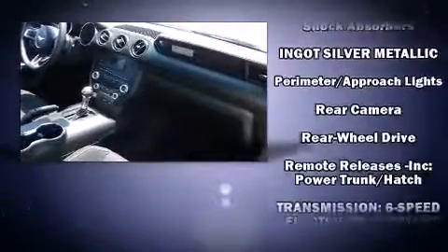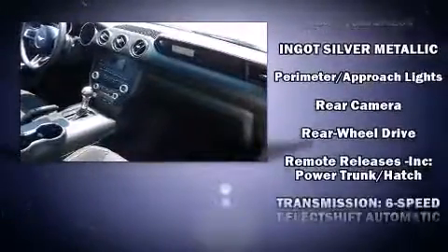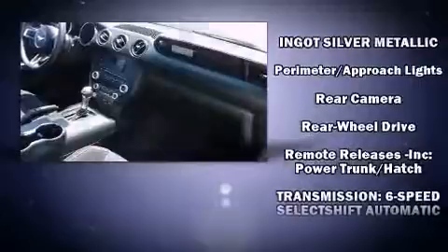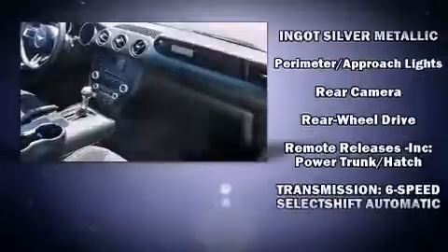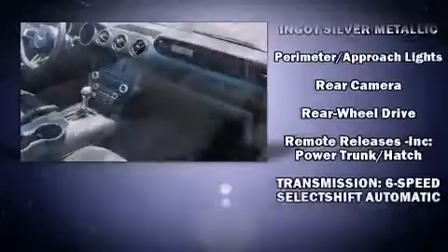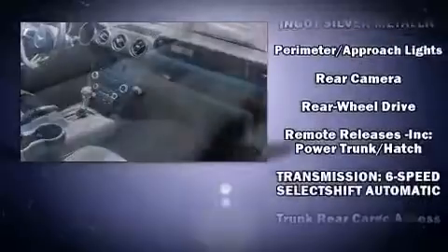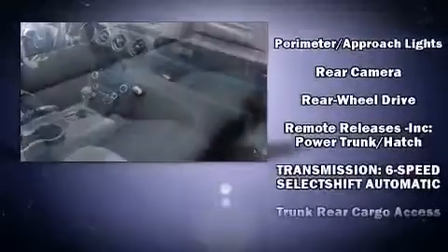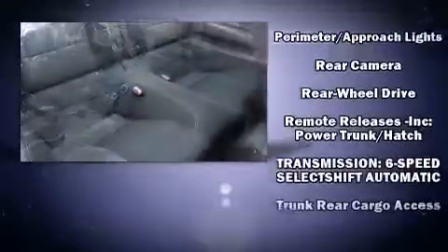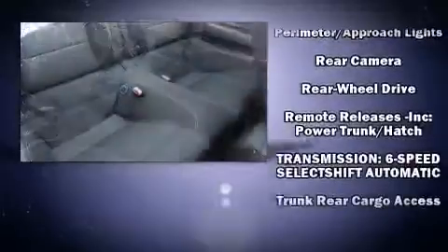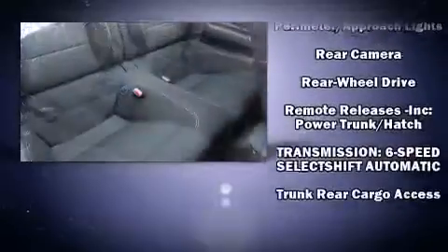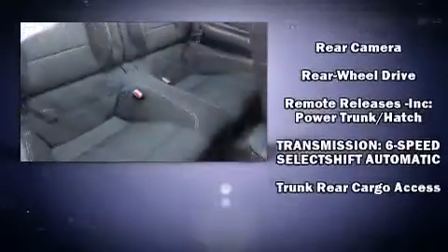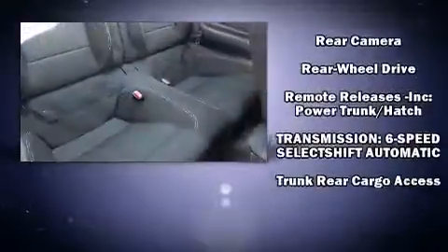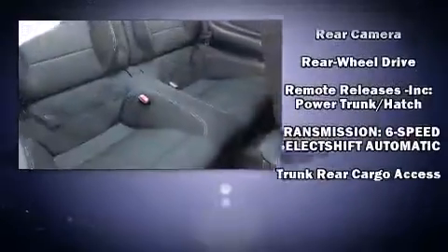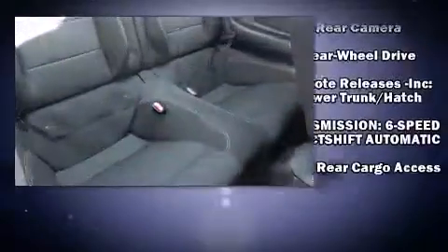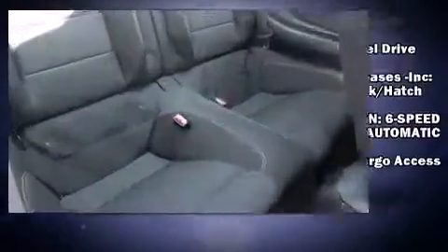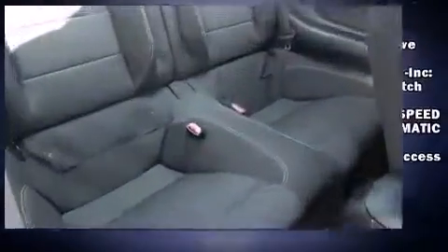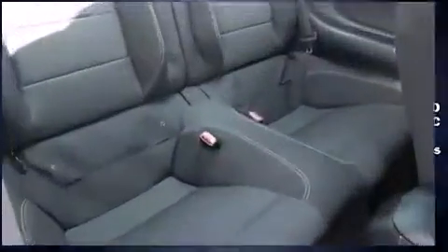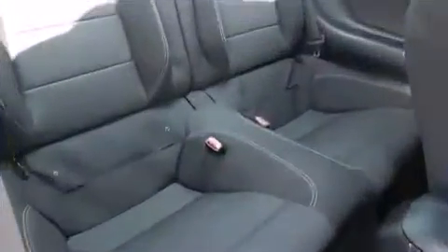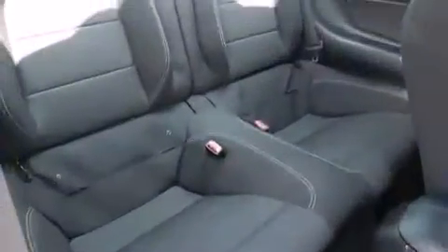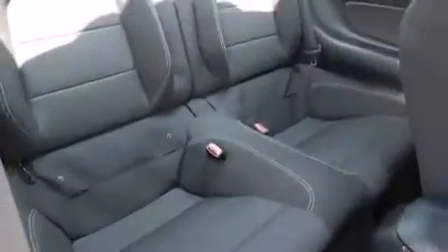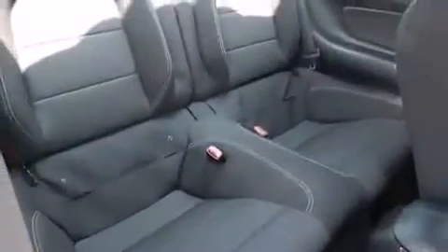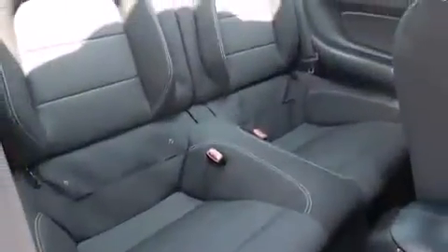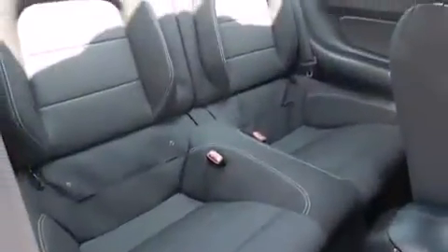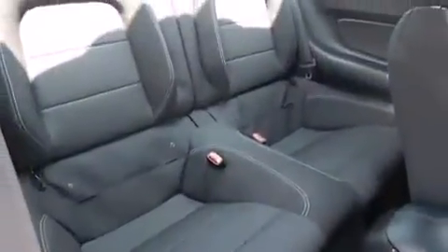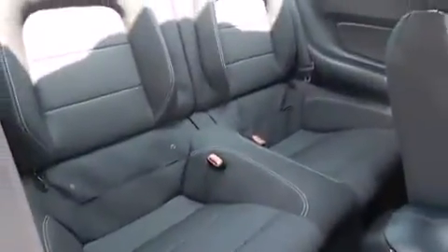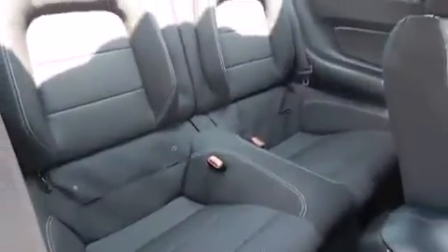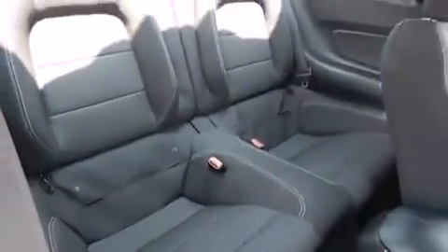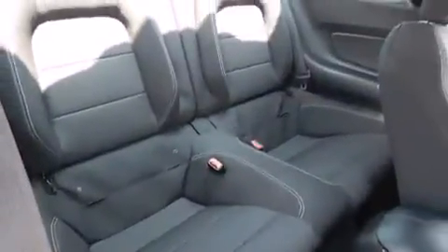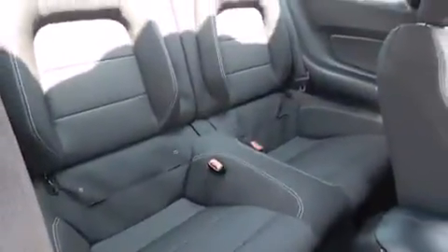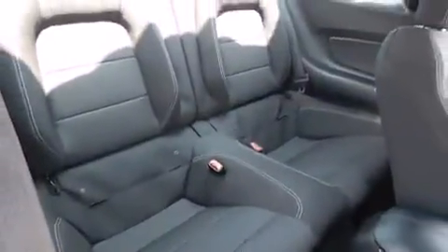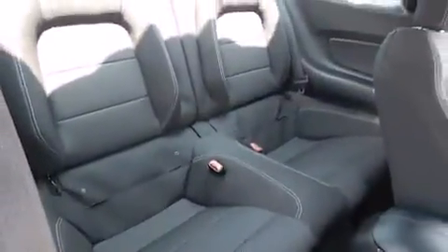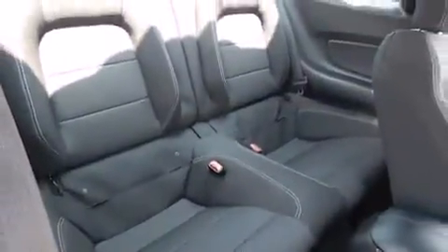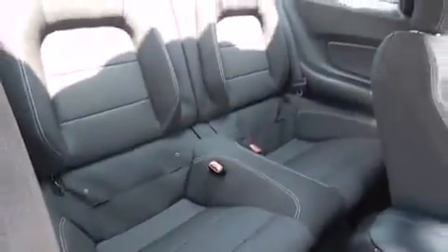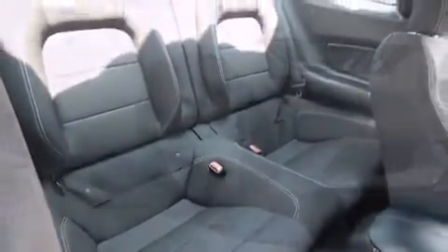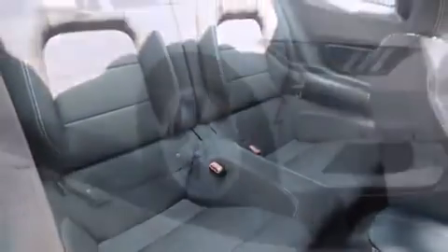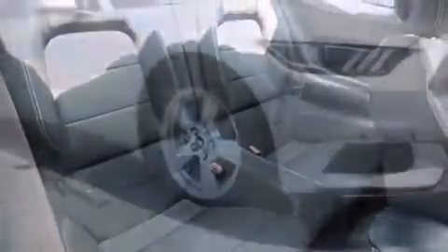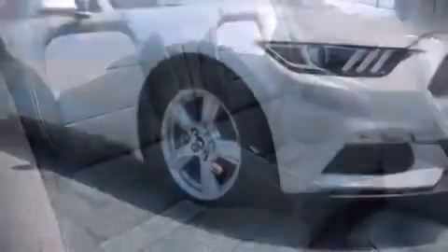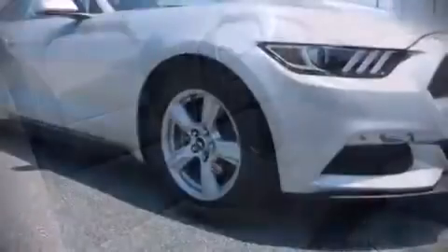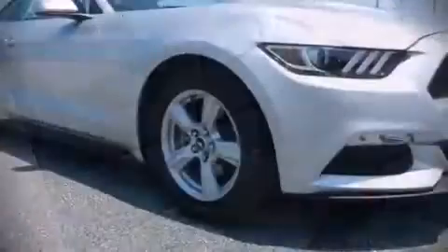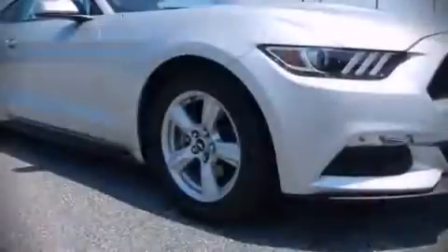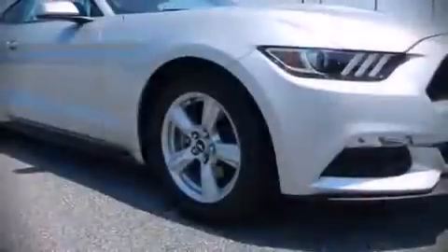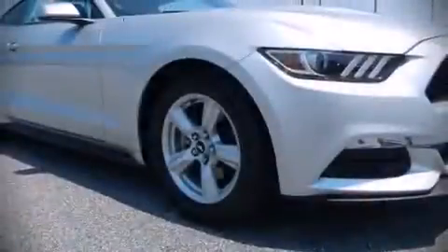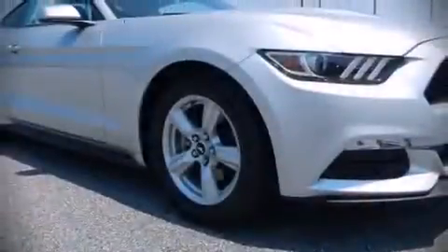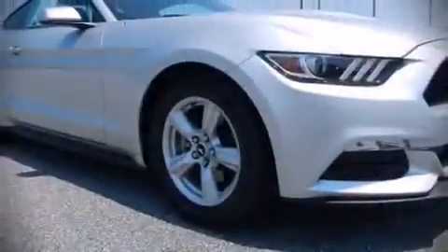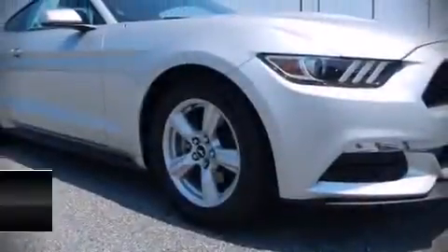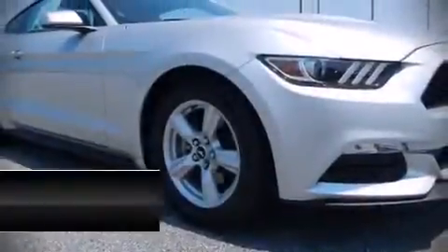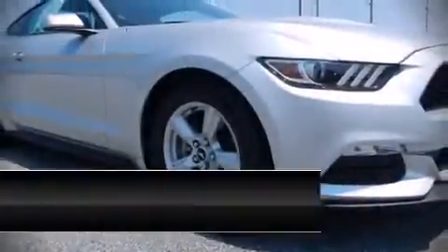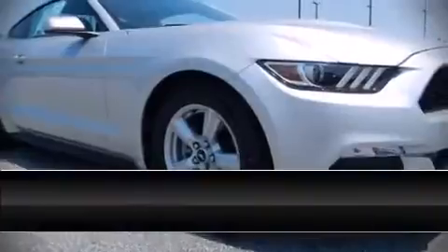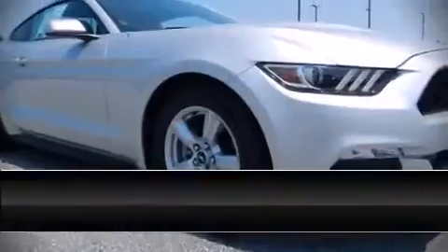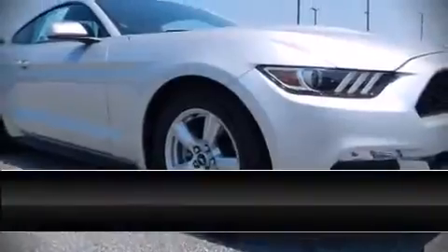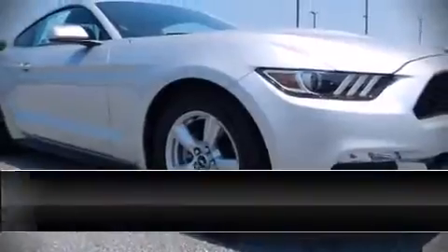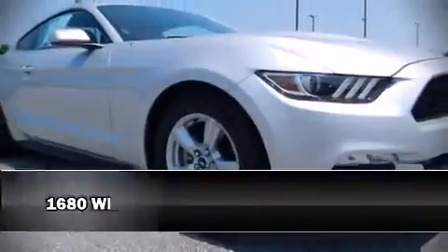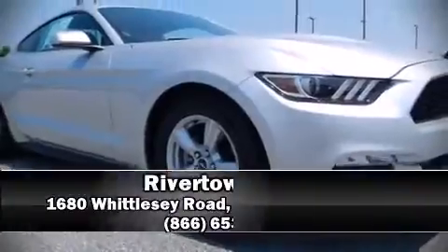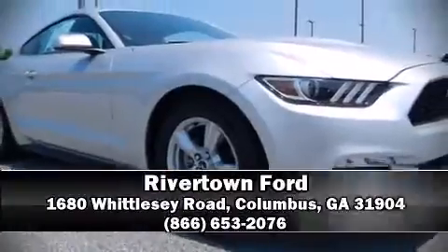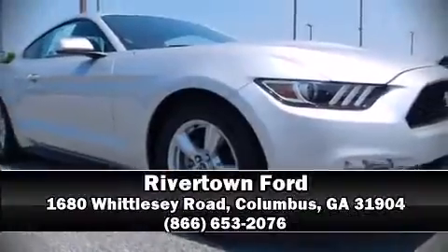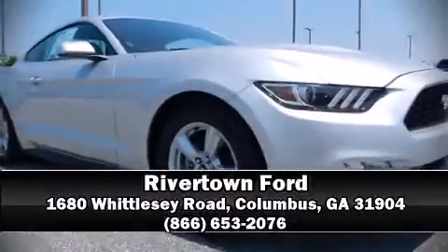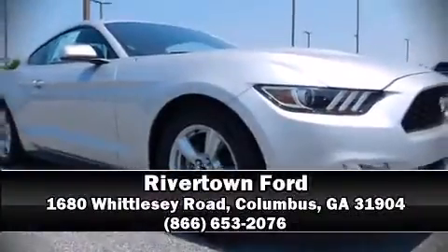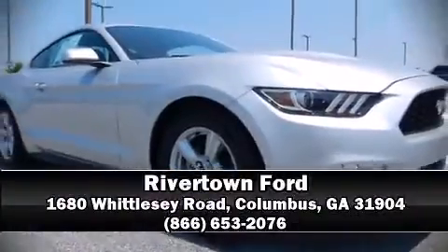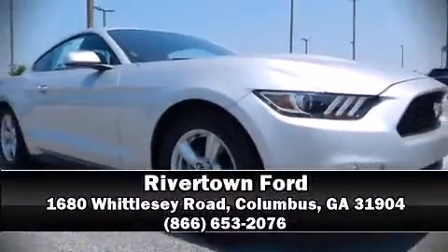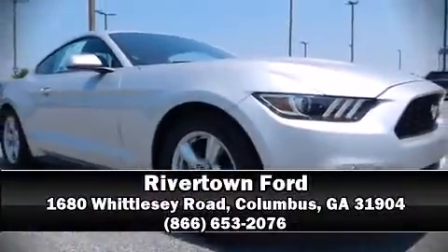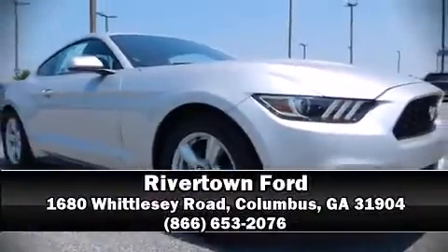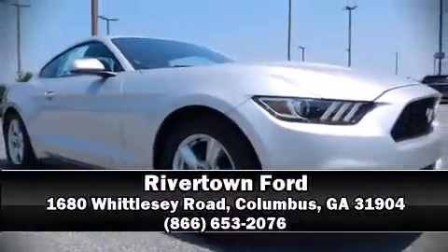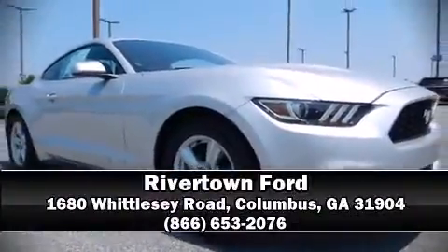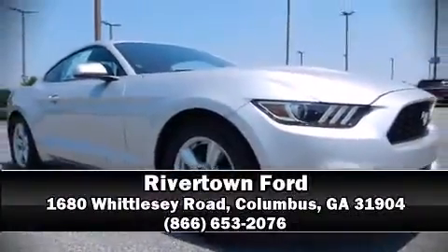The Carfax report provides you peace of mind with detailed information. Stop by our dealership or give us a call for more information.